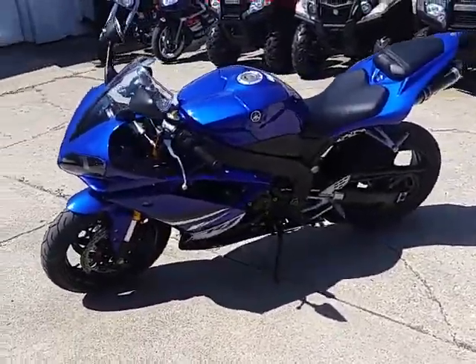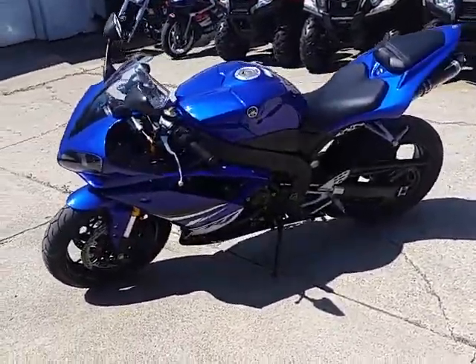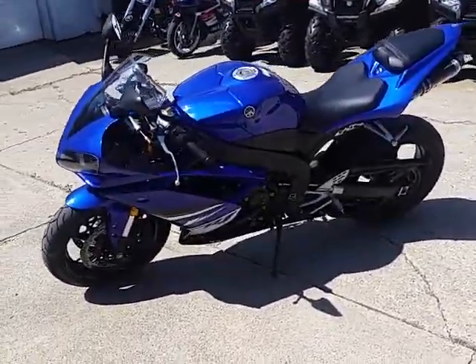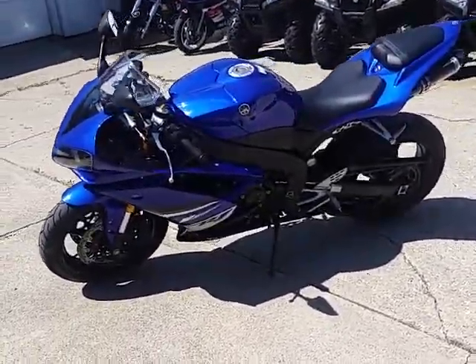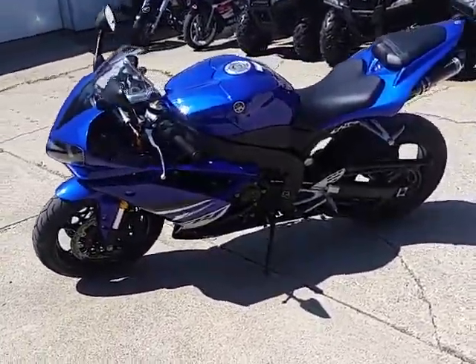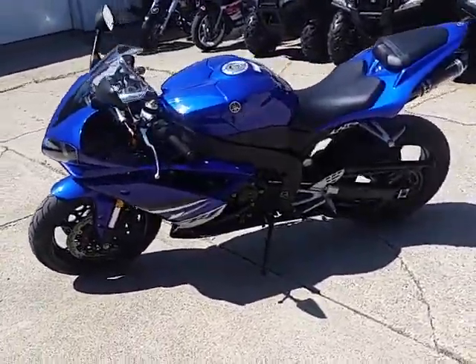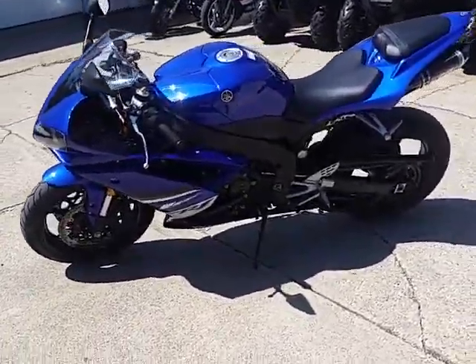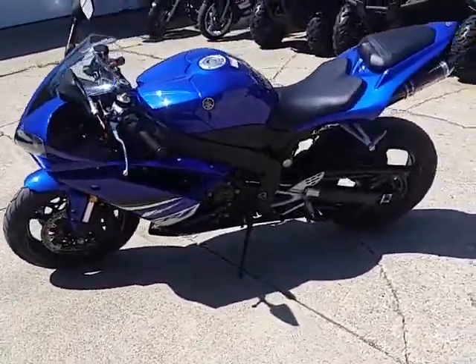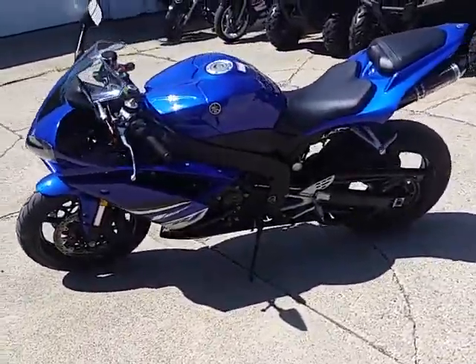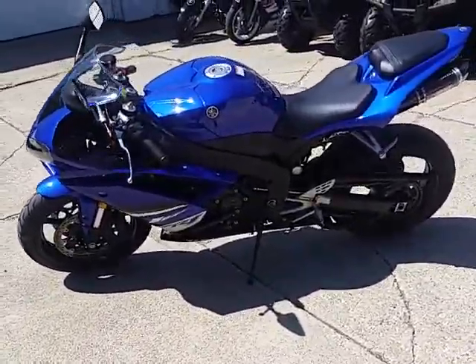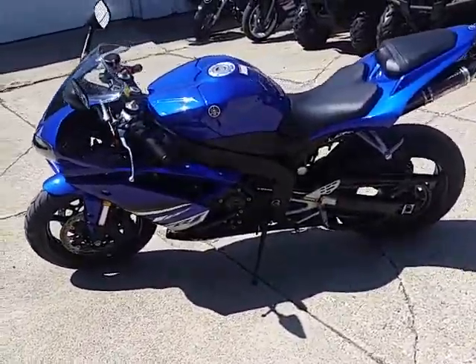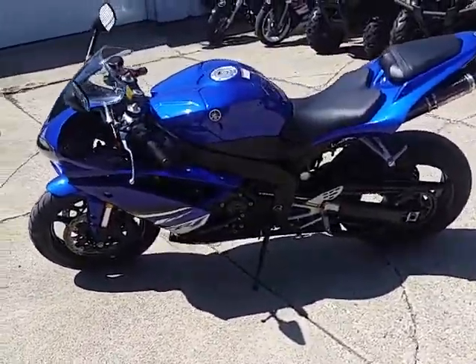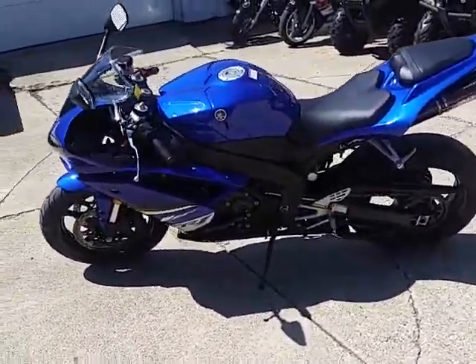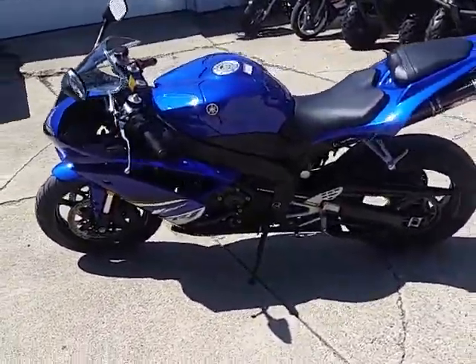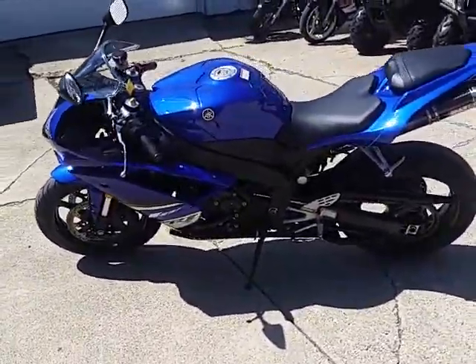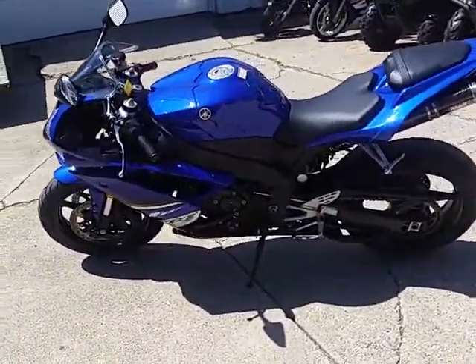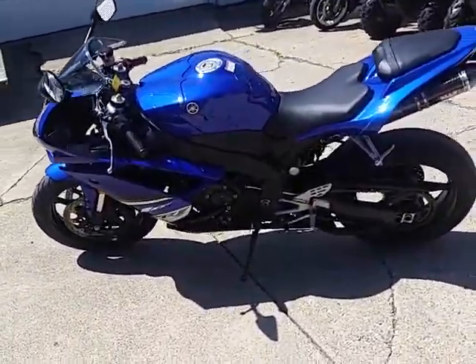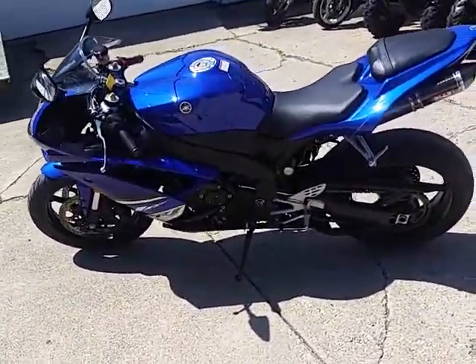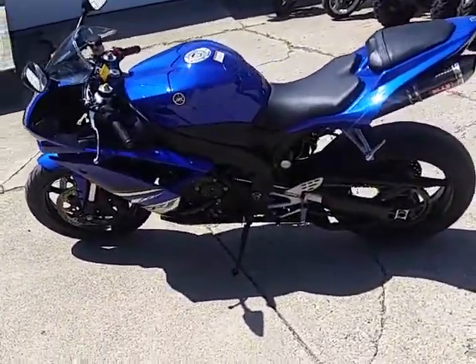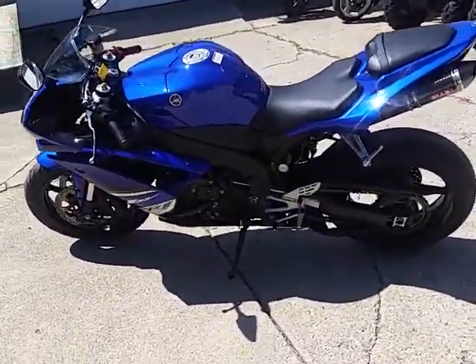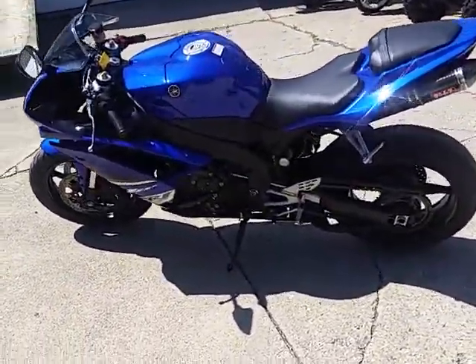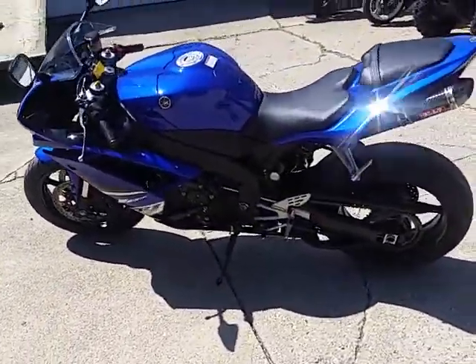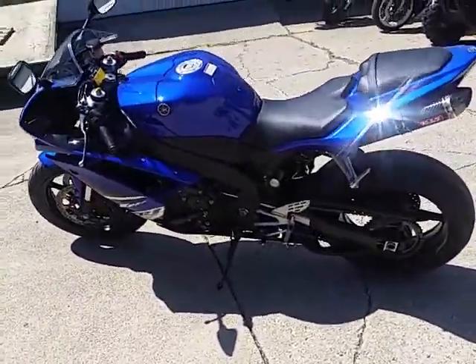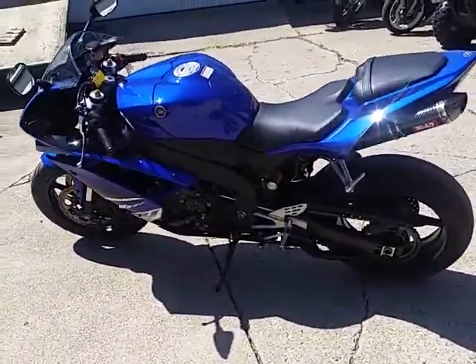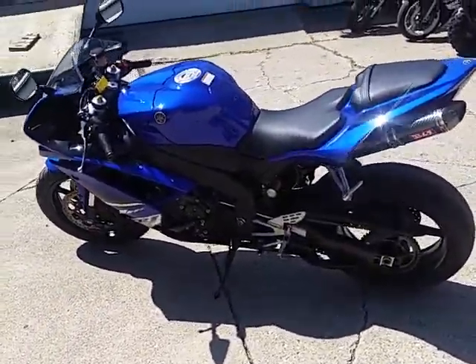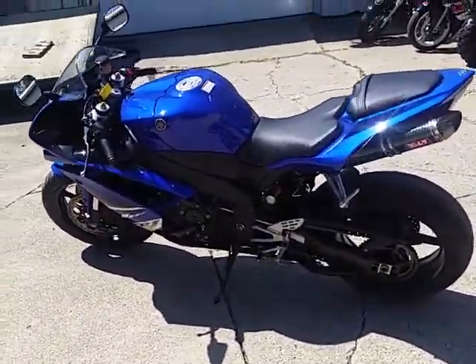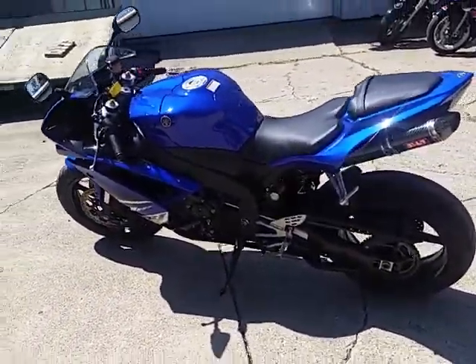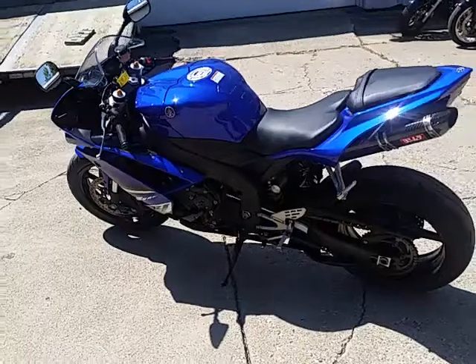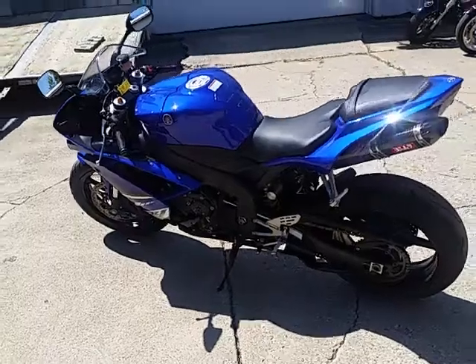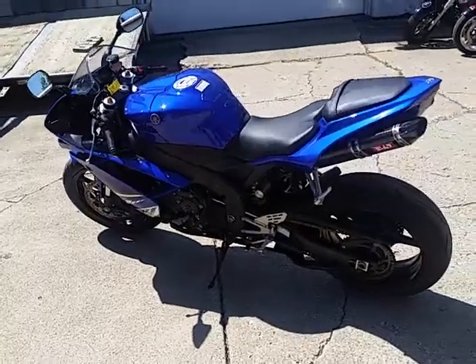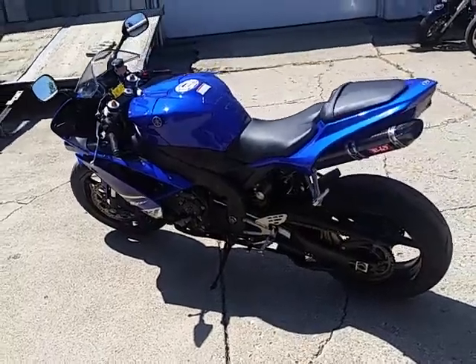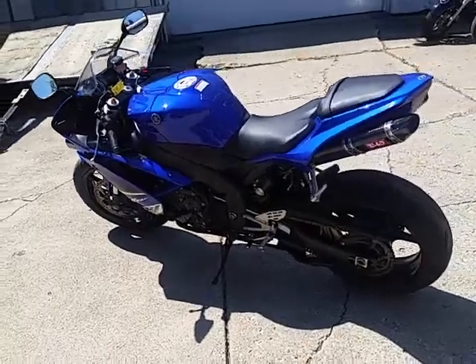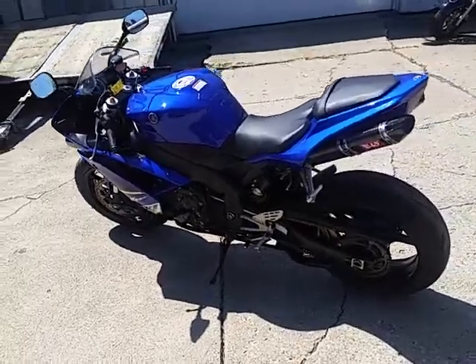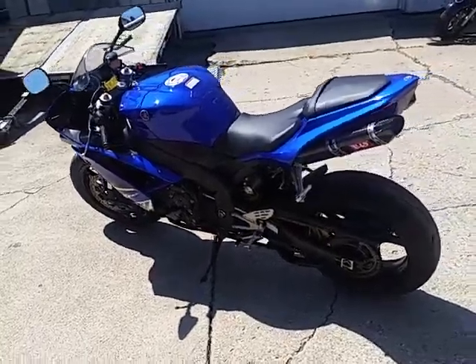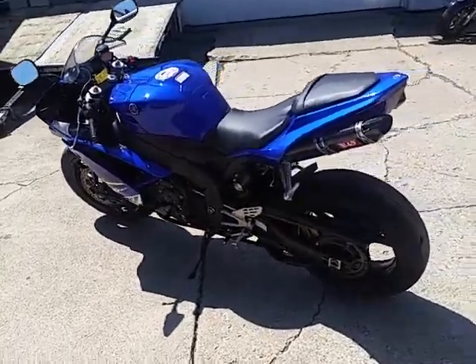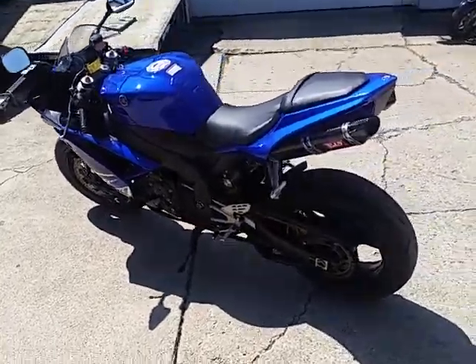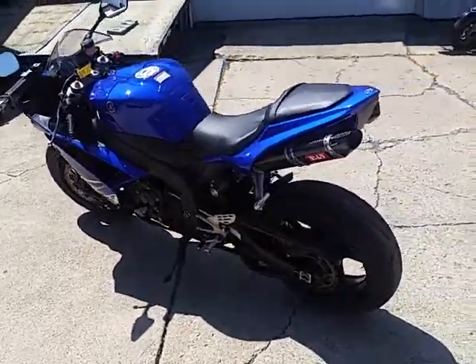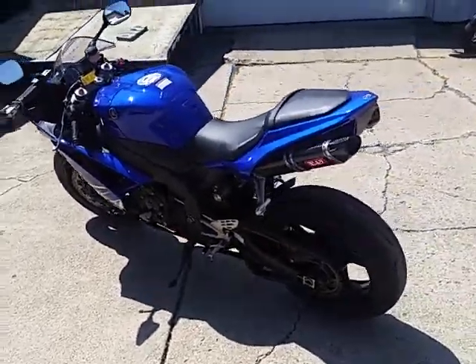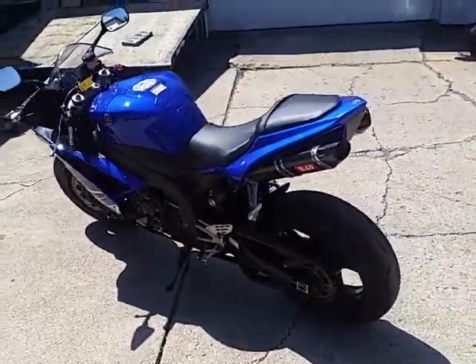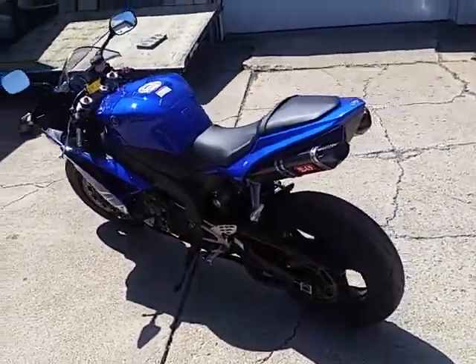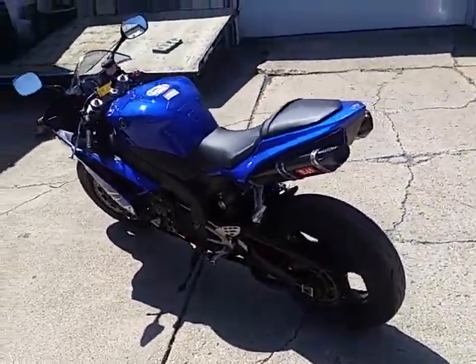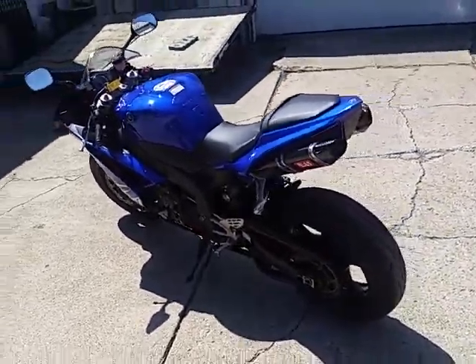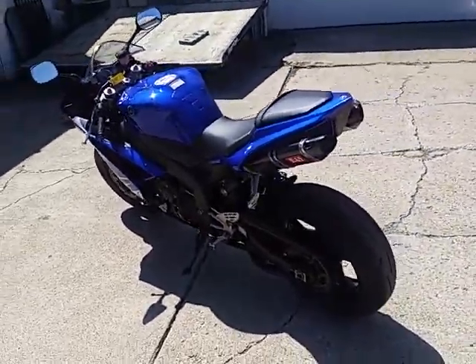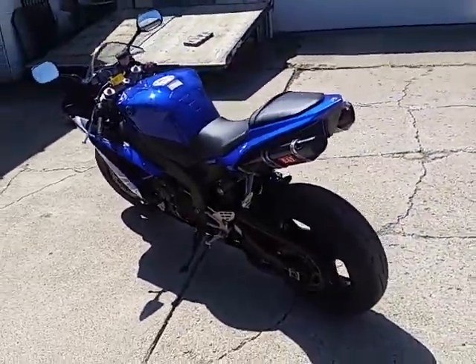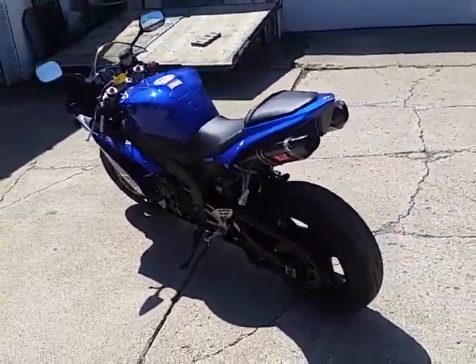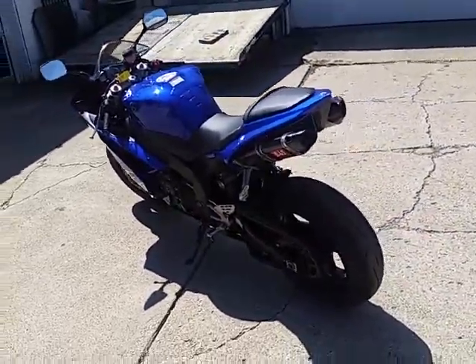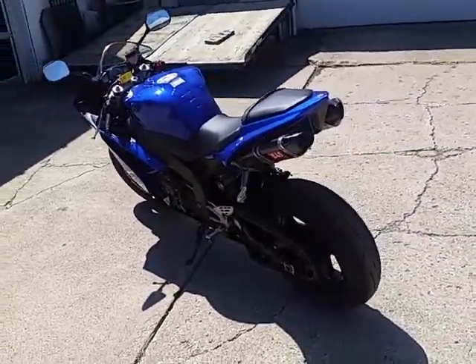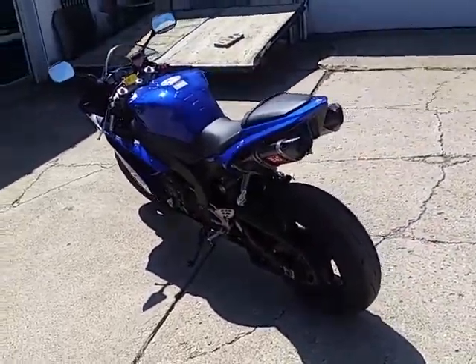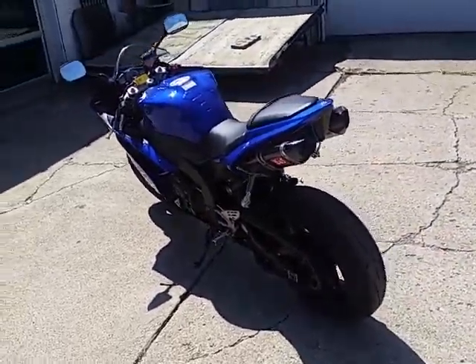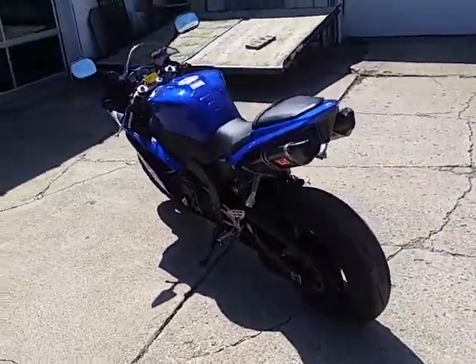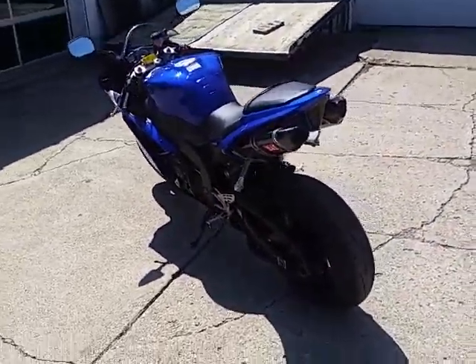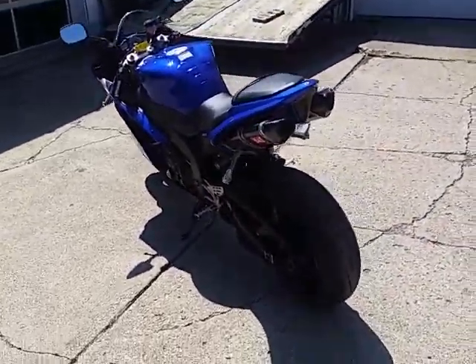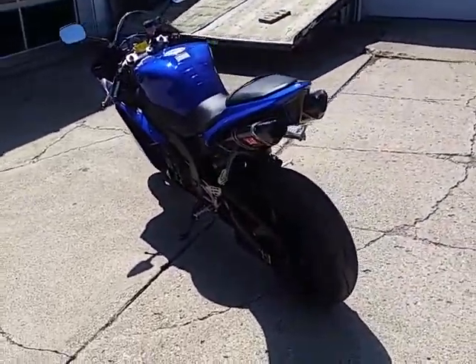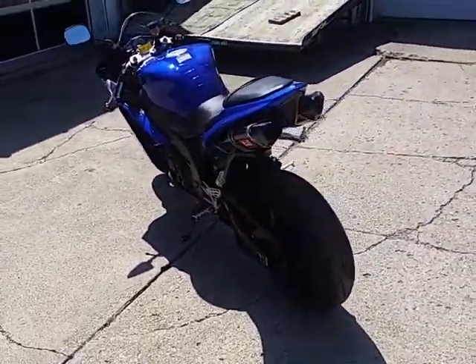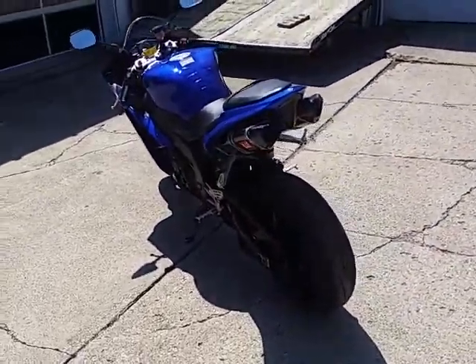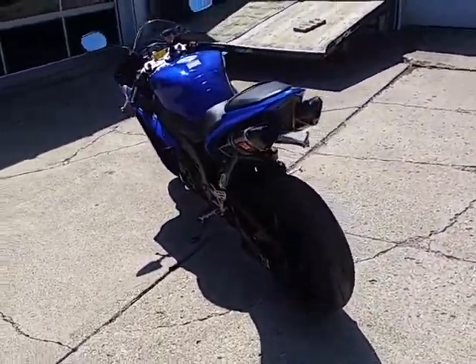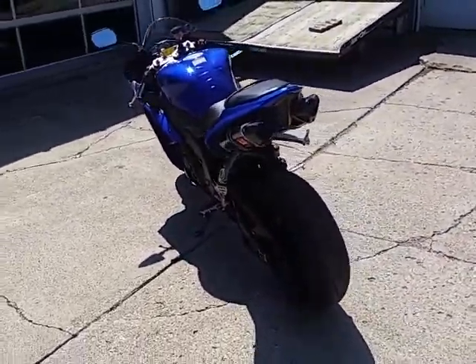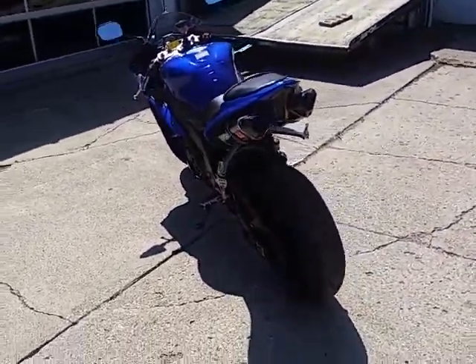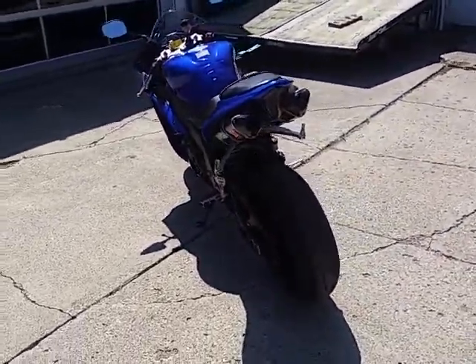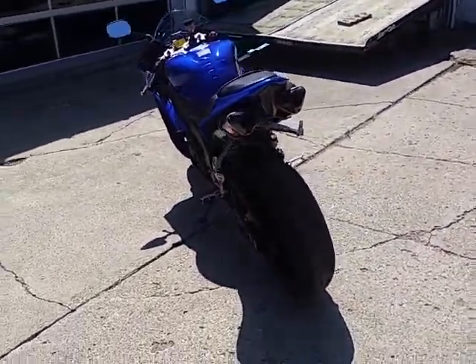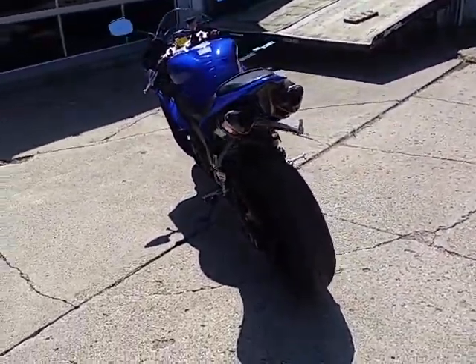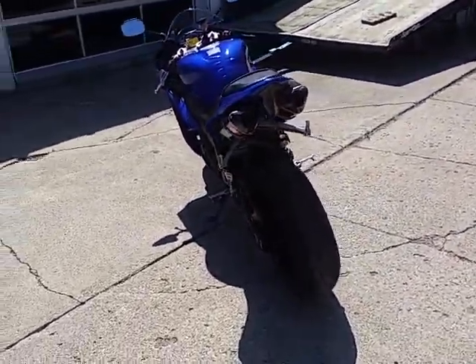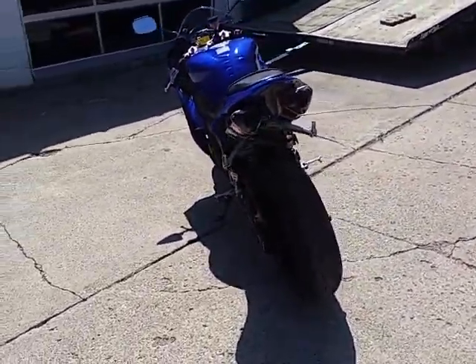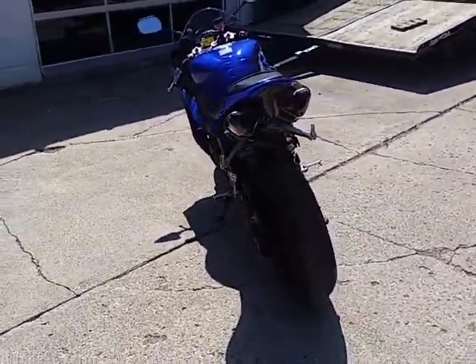It's got the fender eliminator kit, integrated LED rear turn signal and brake light, dual Yoshimura carbon fiber exhaust system and more.